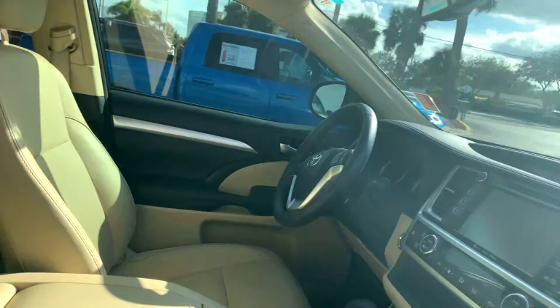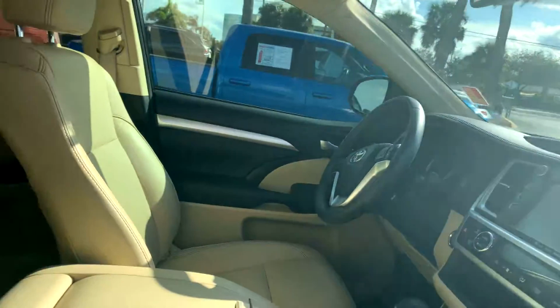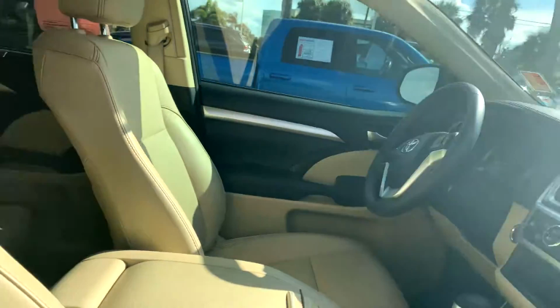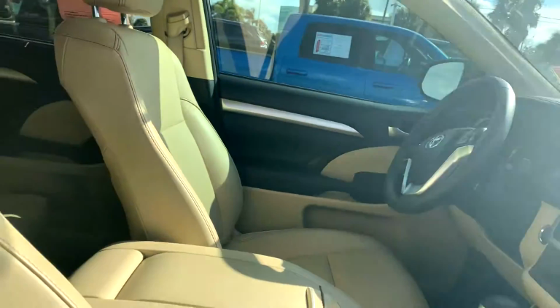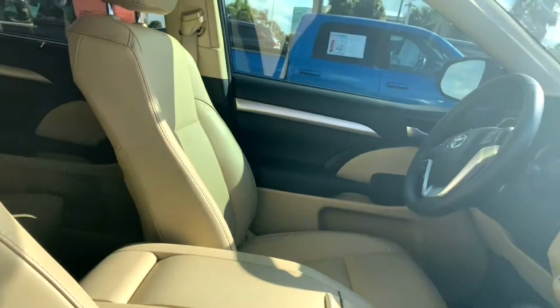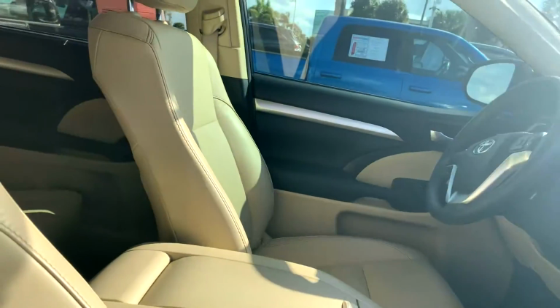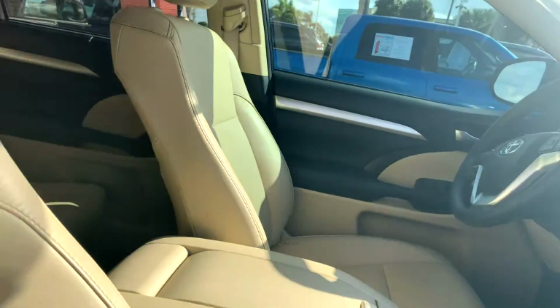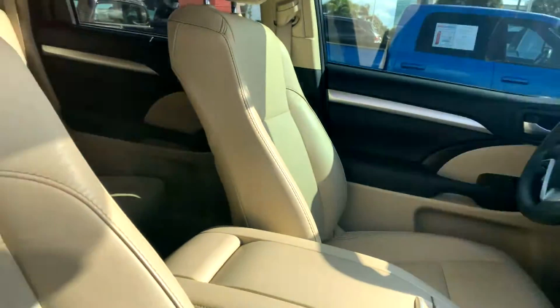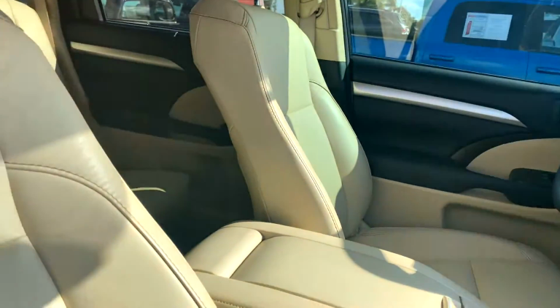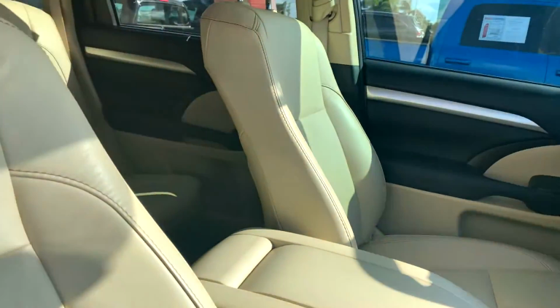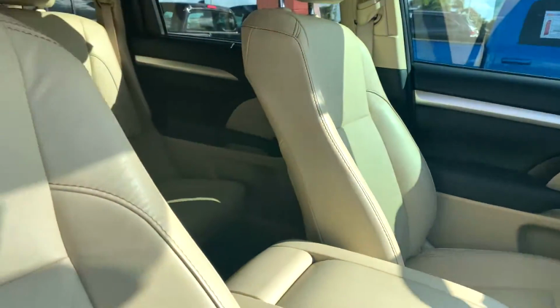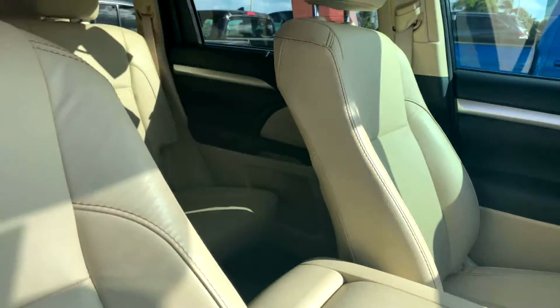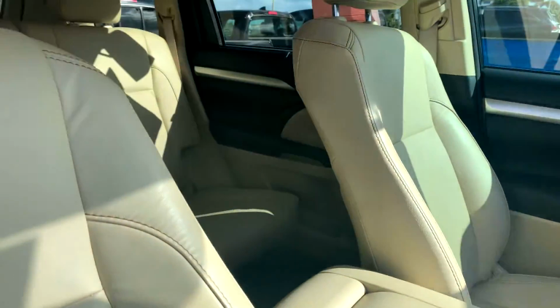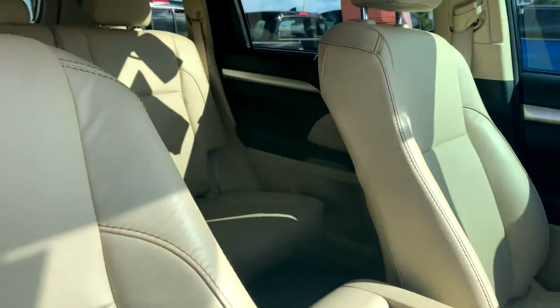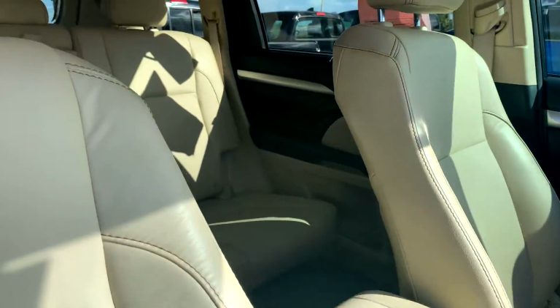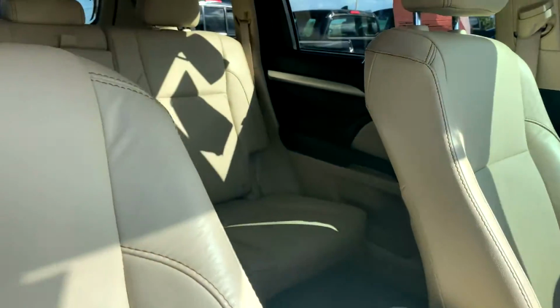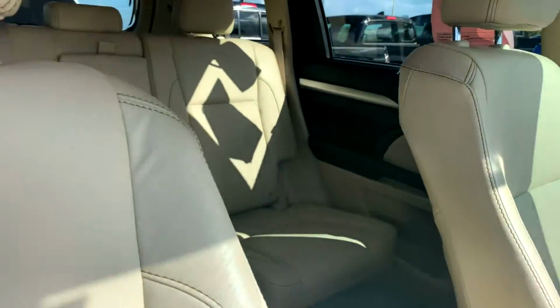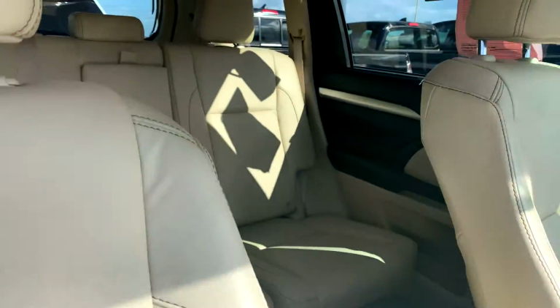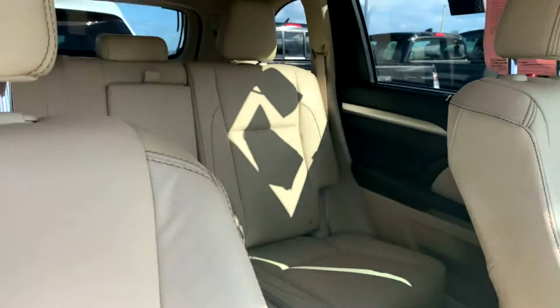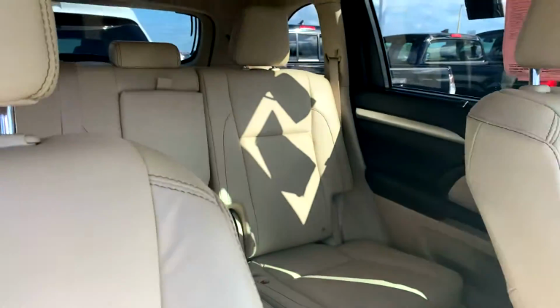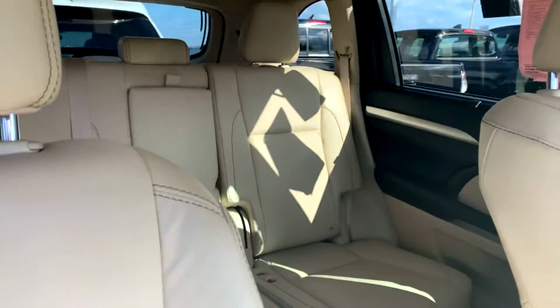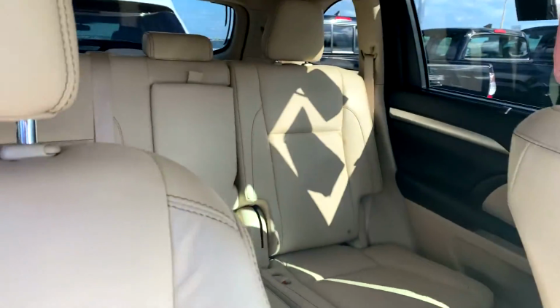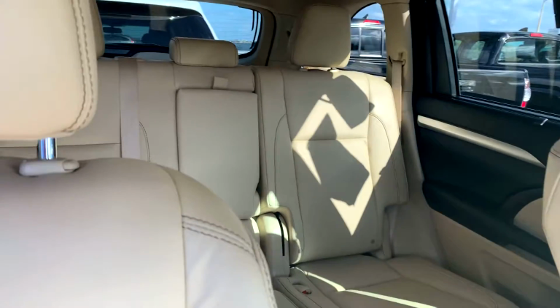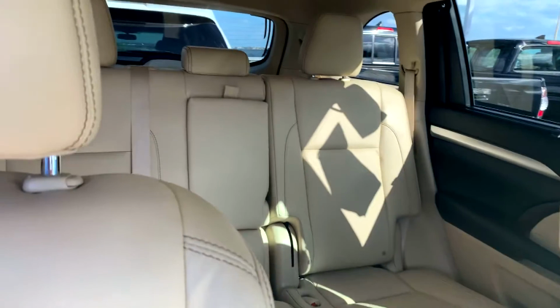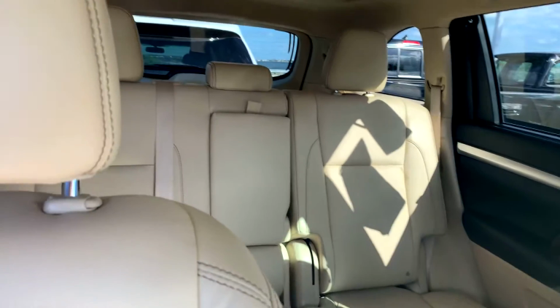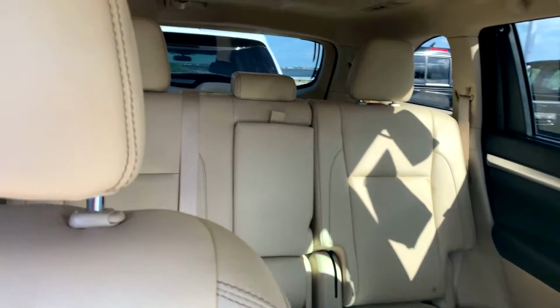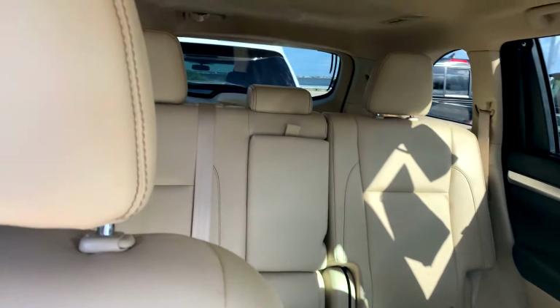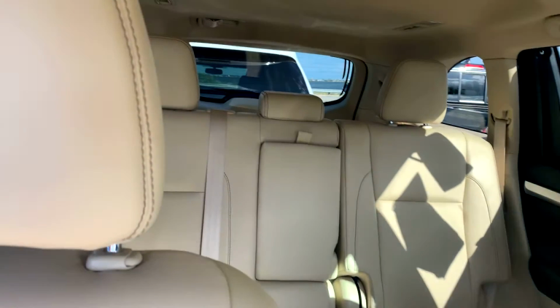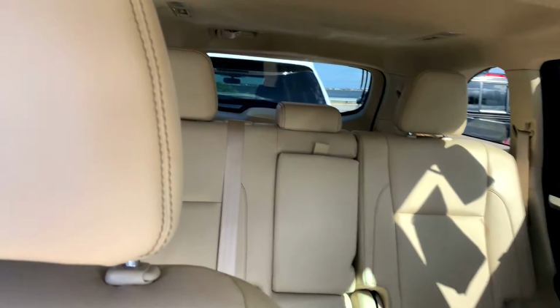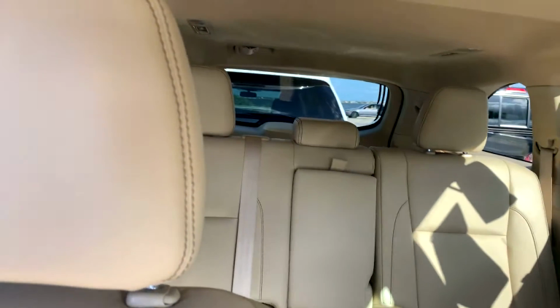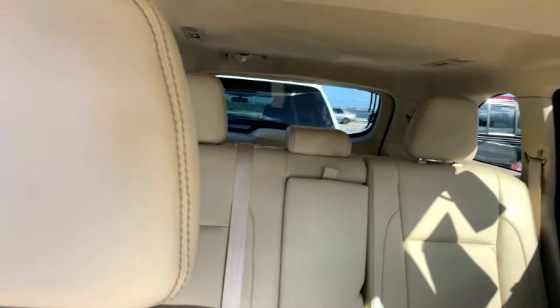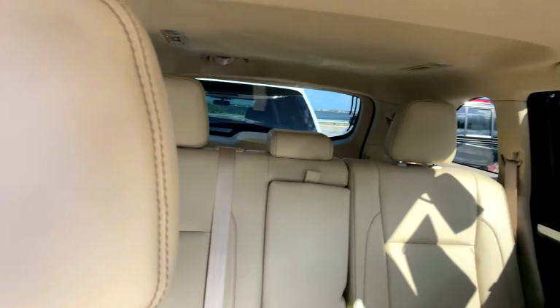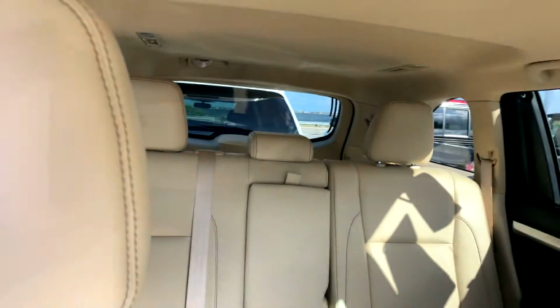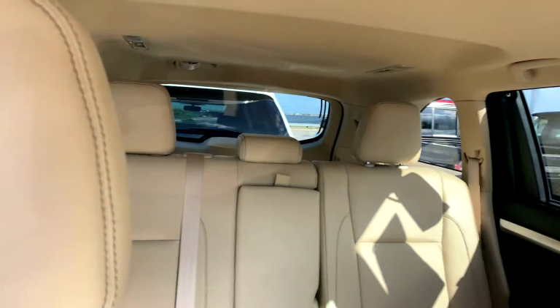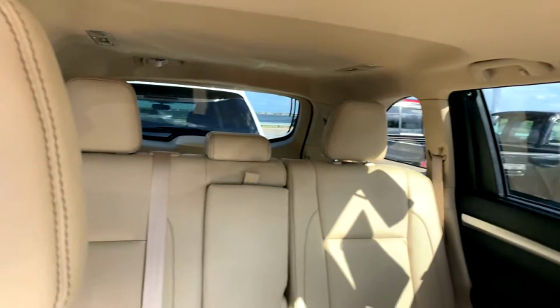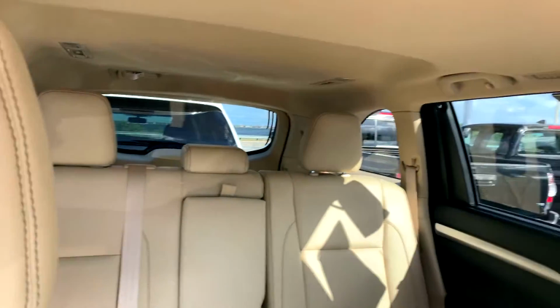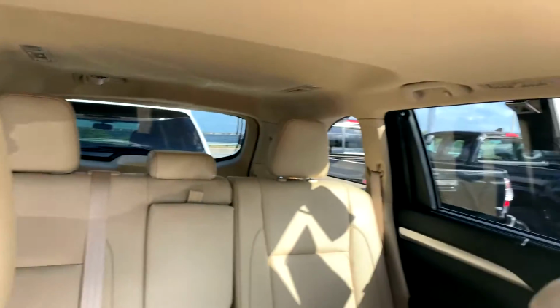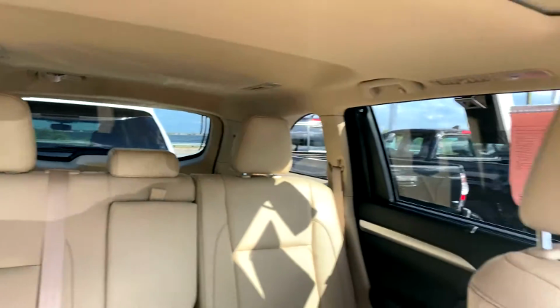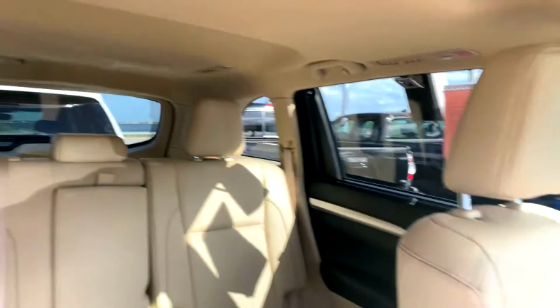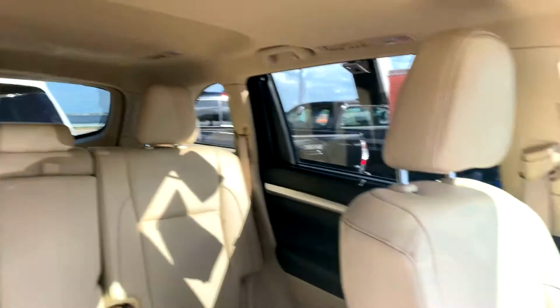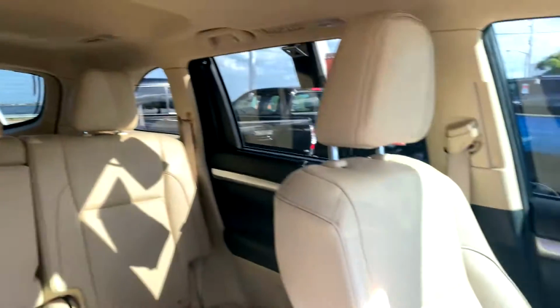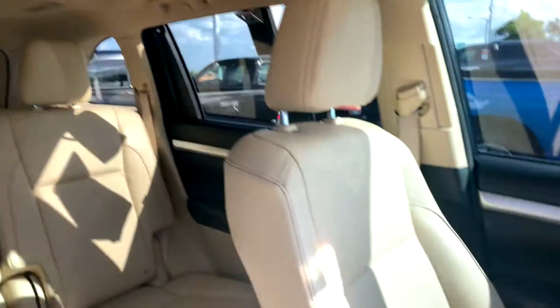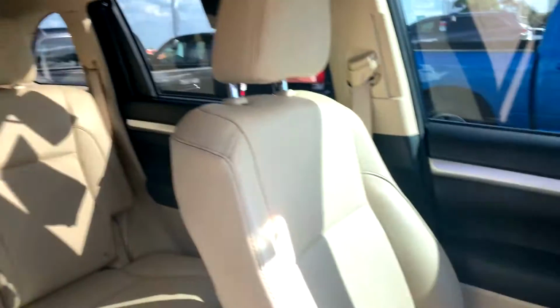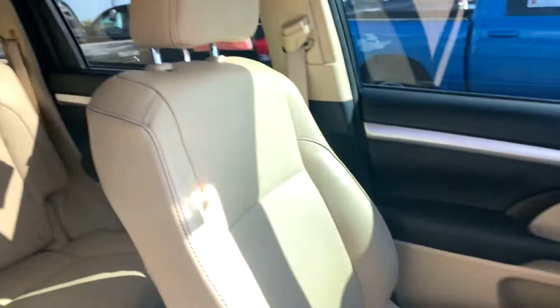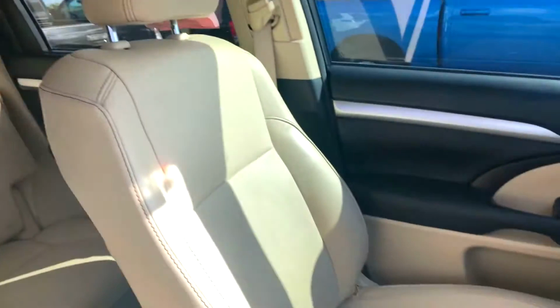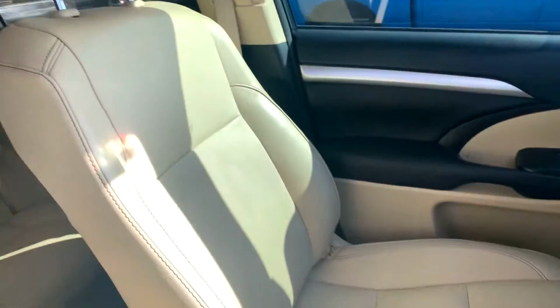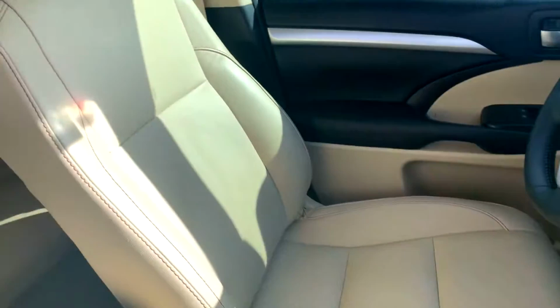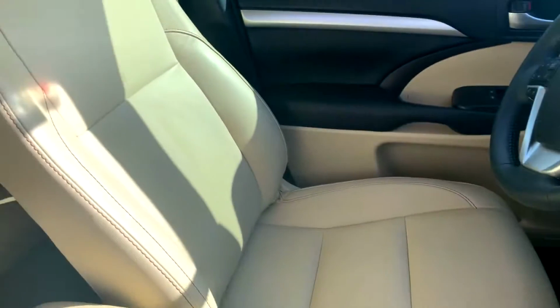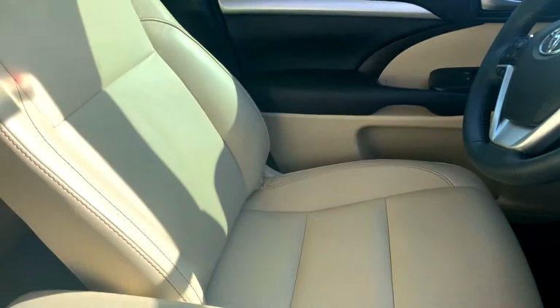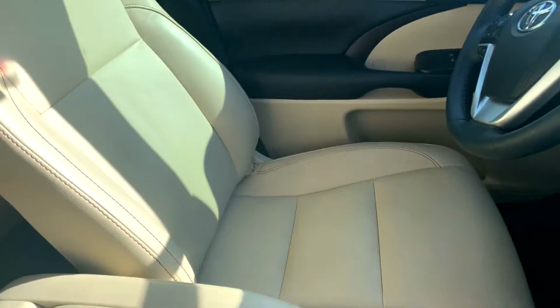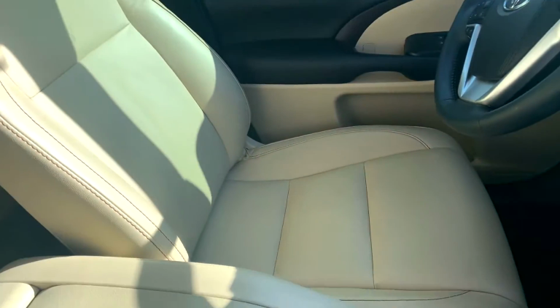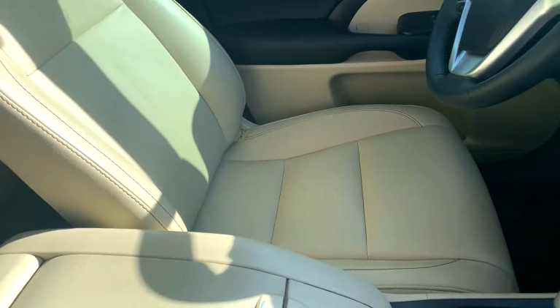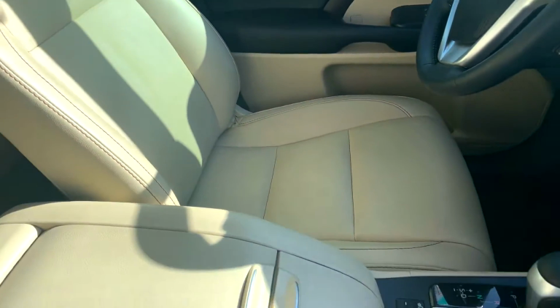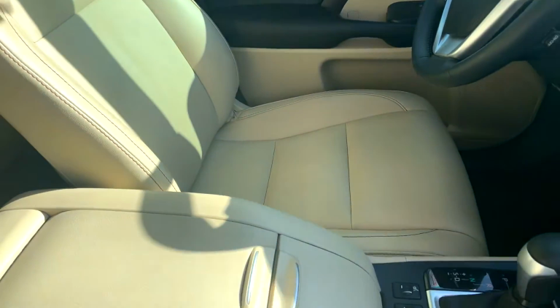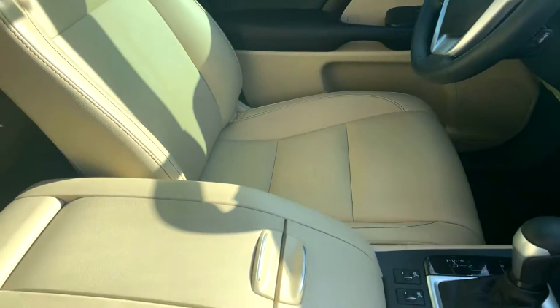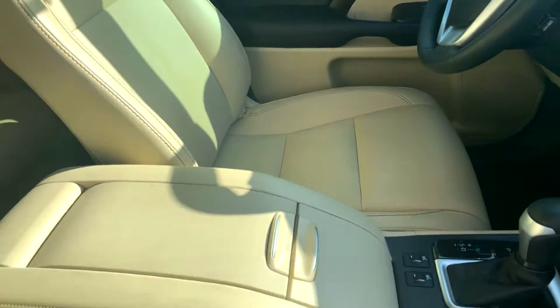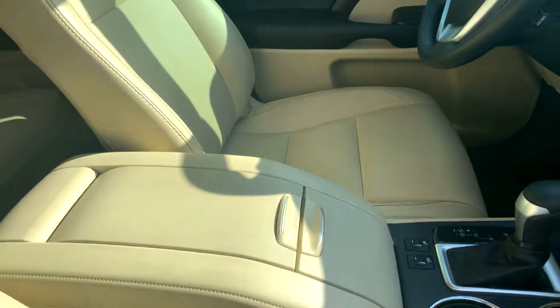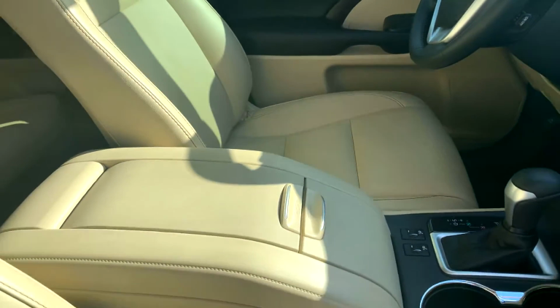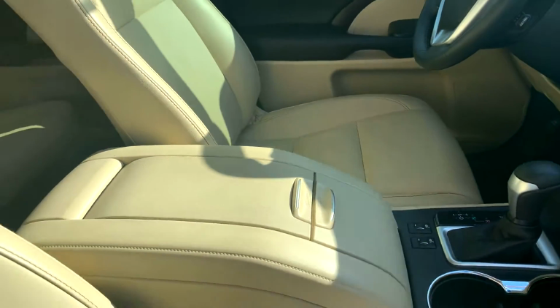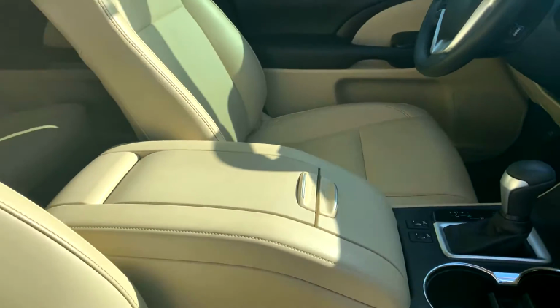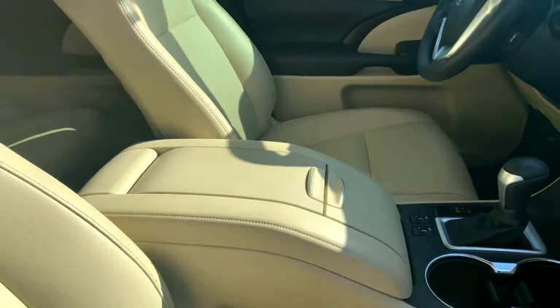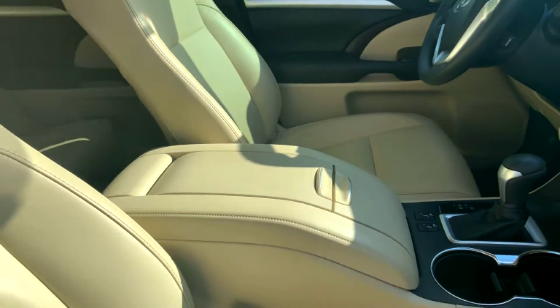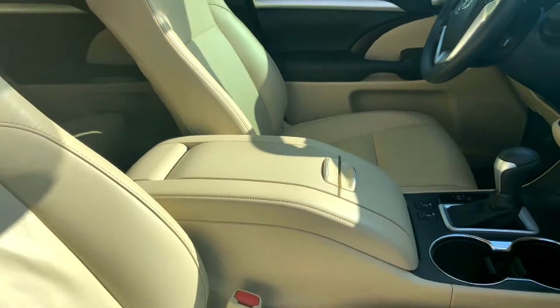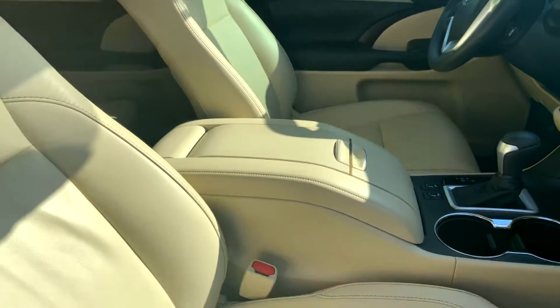It has a sunroof and it's an eight passenger. Everything's in great shape, very clean.